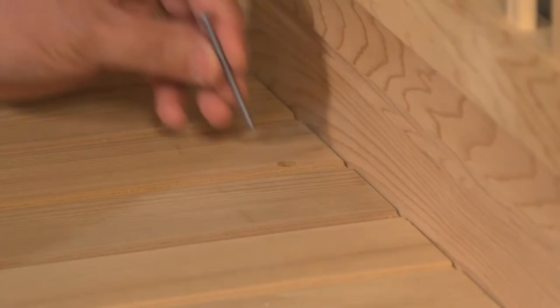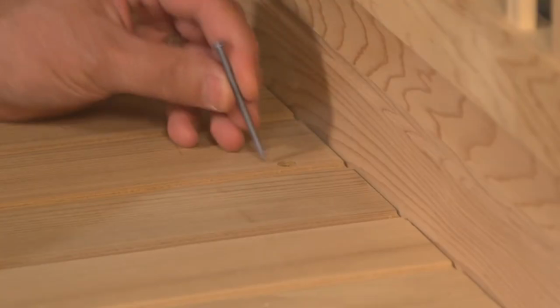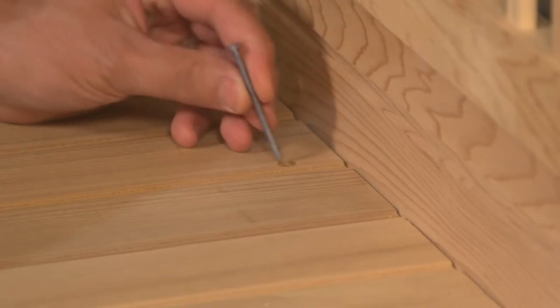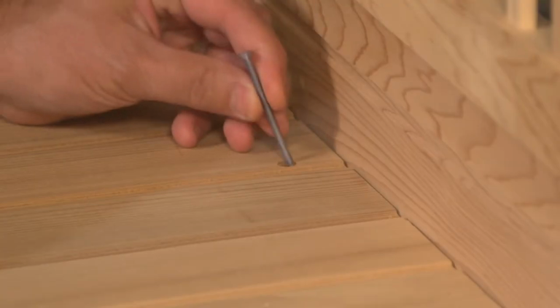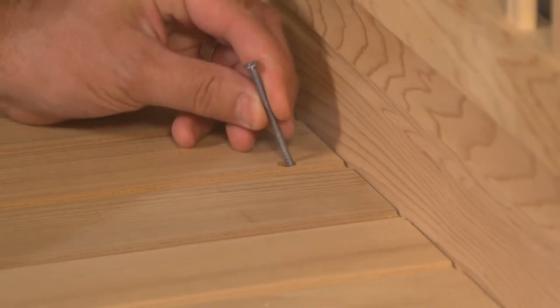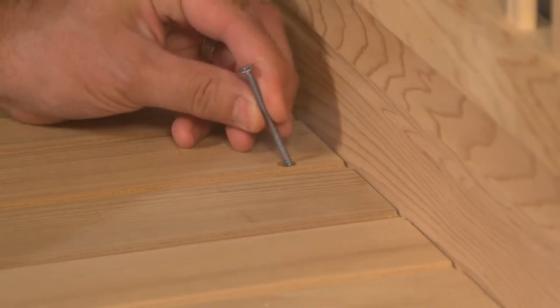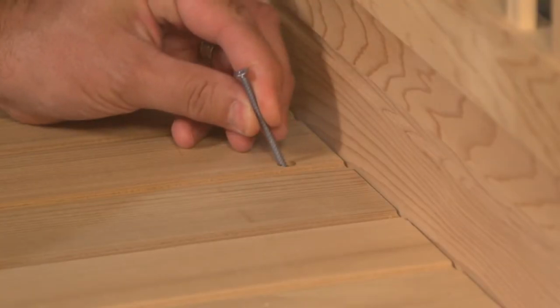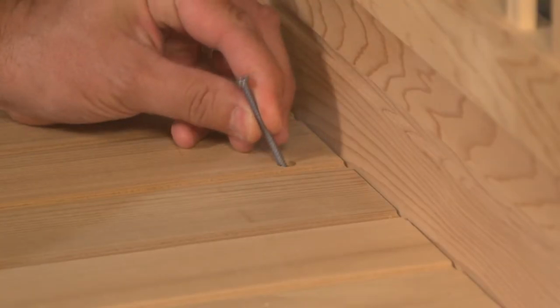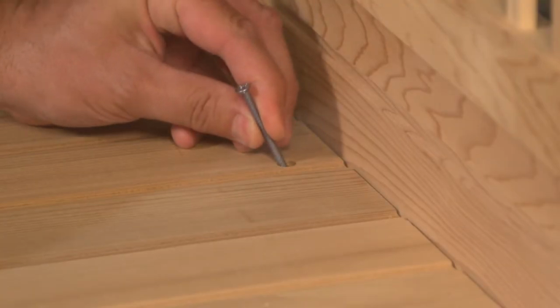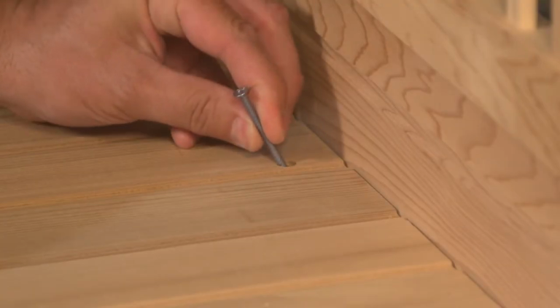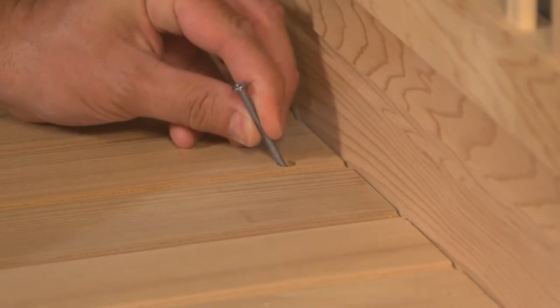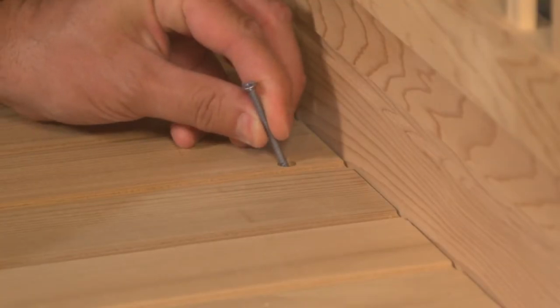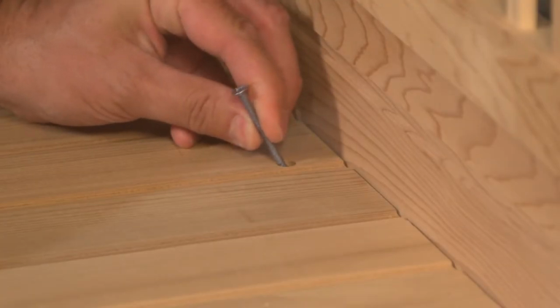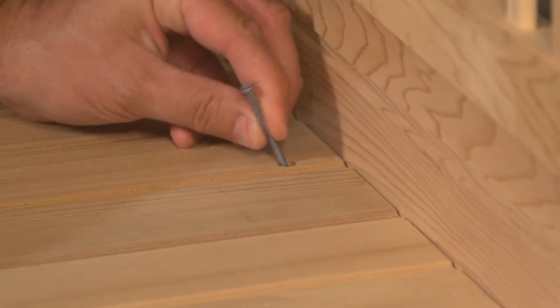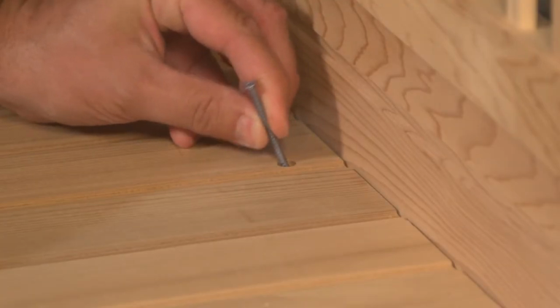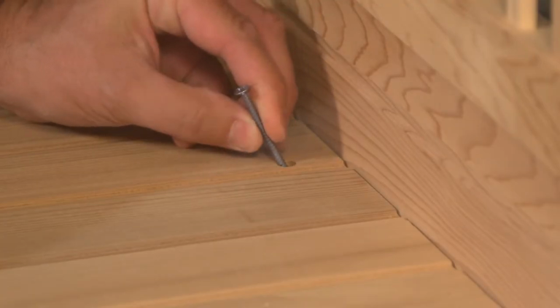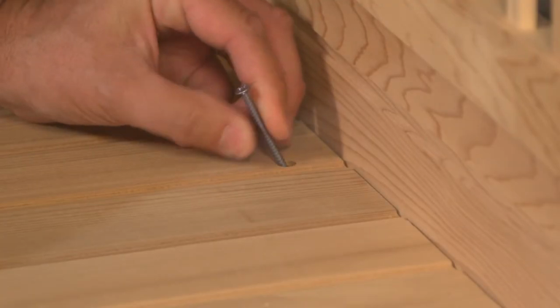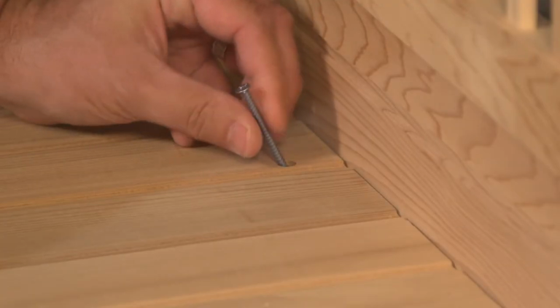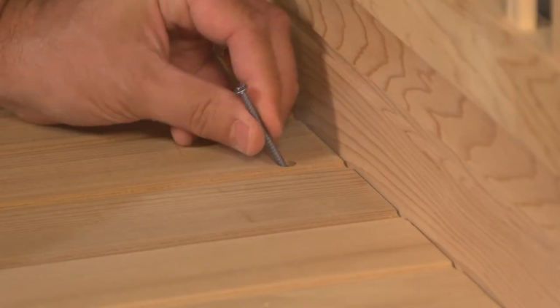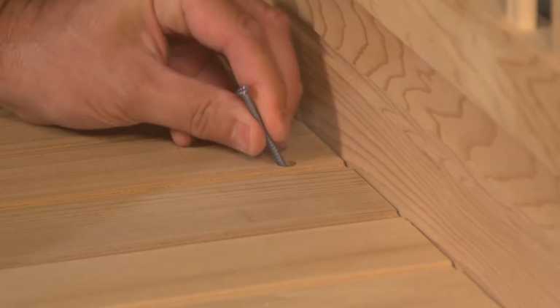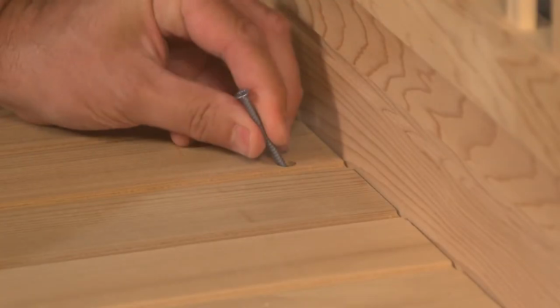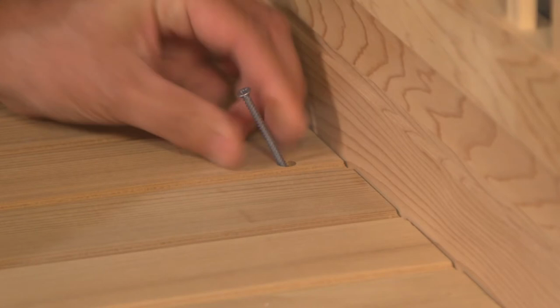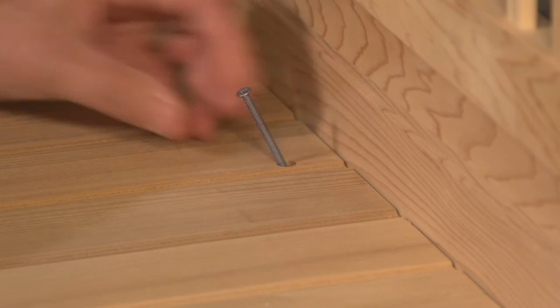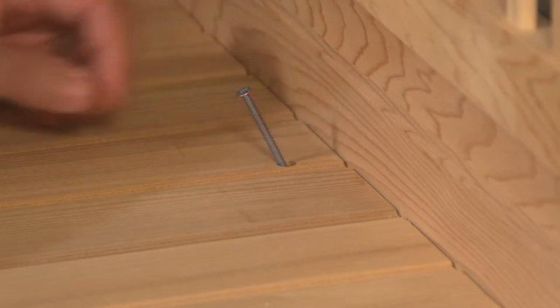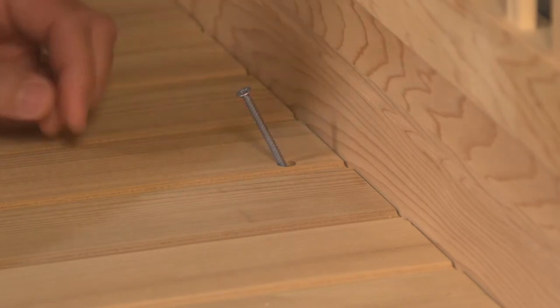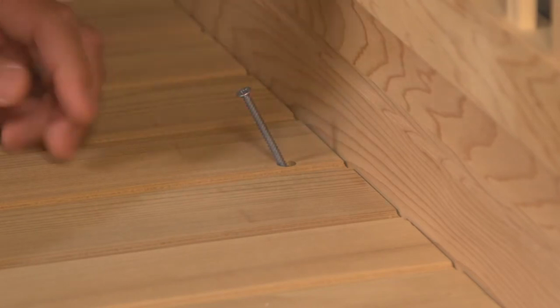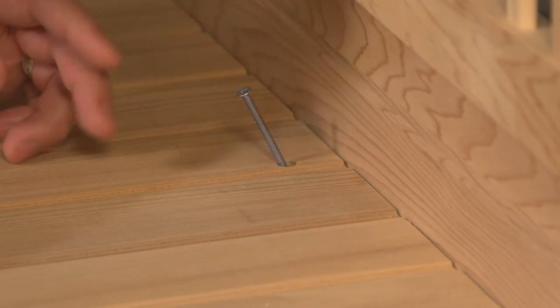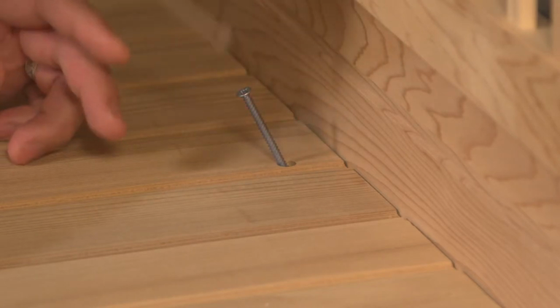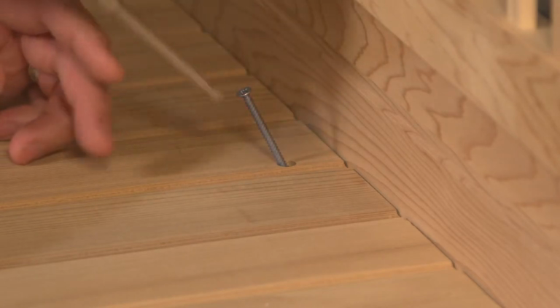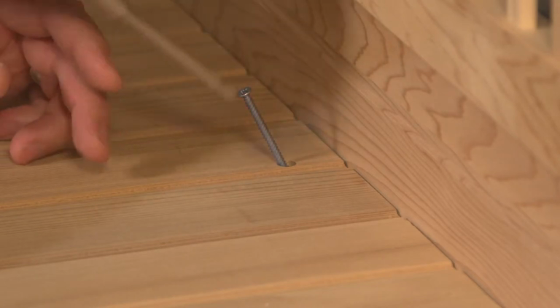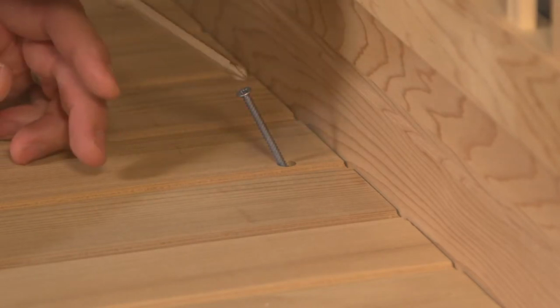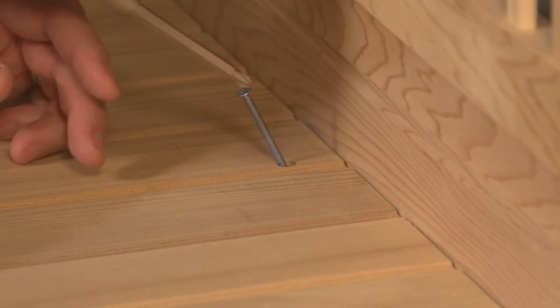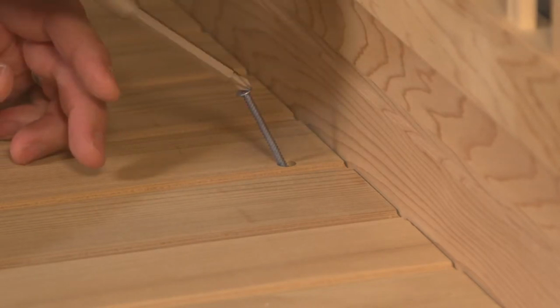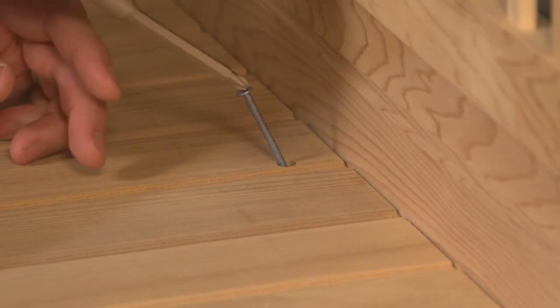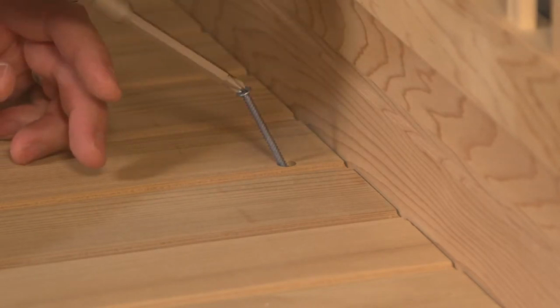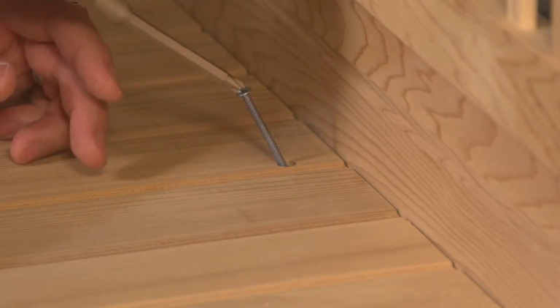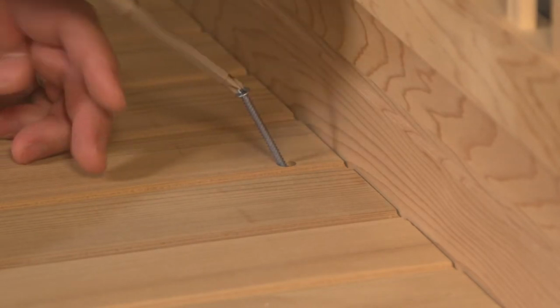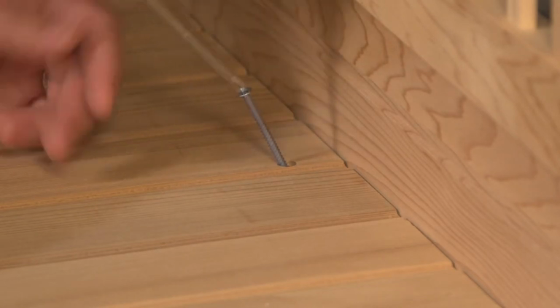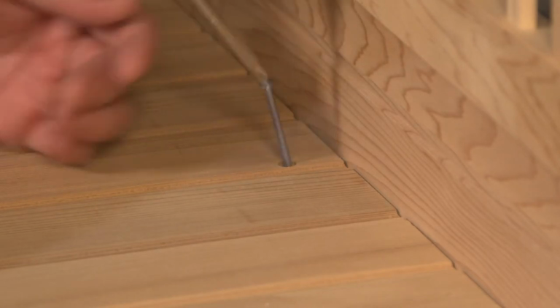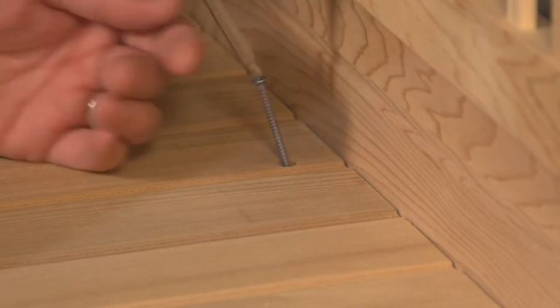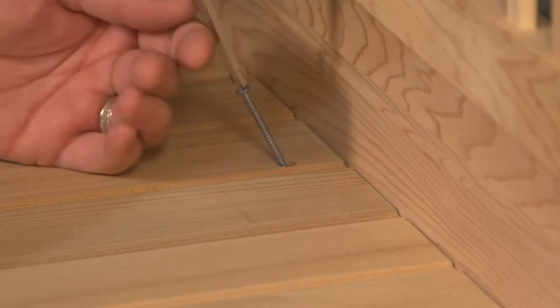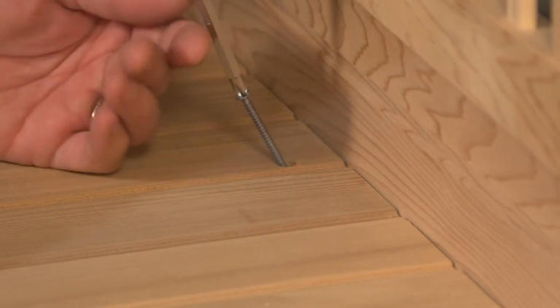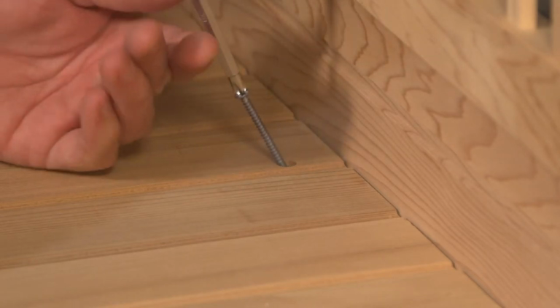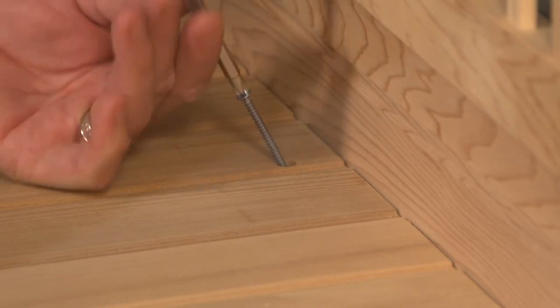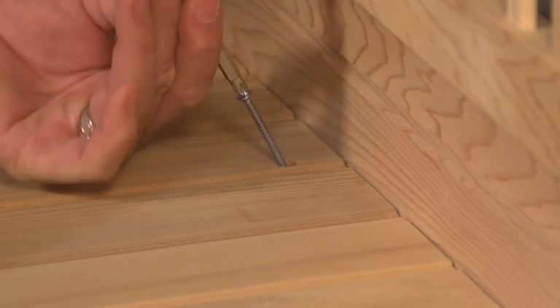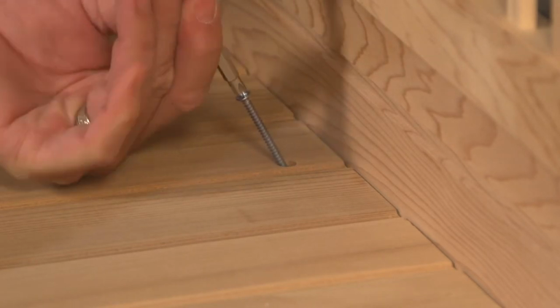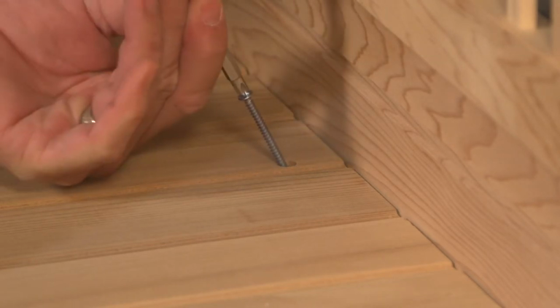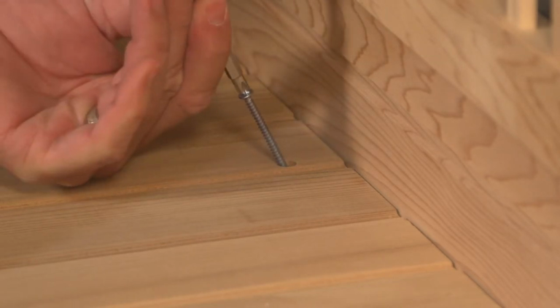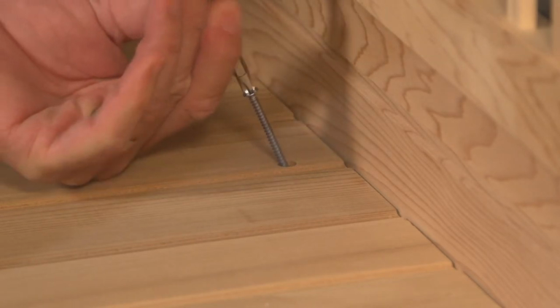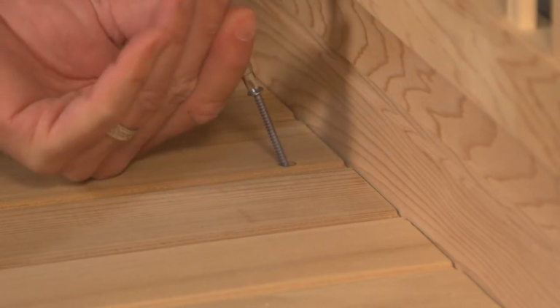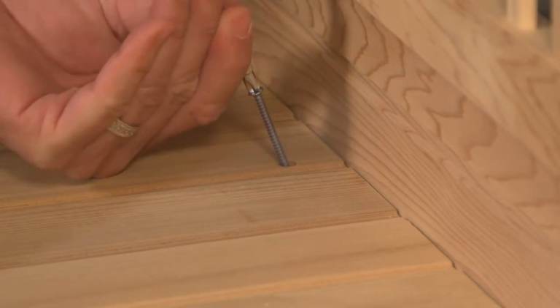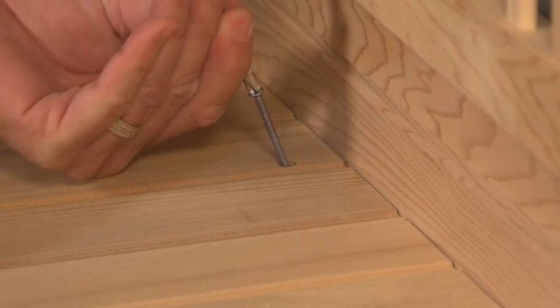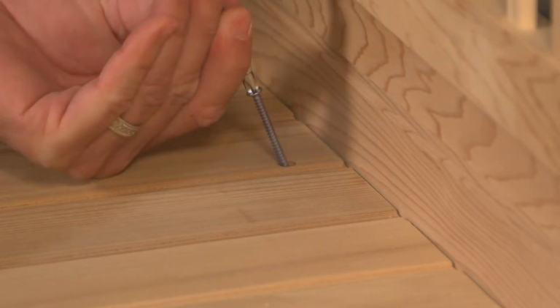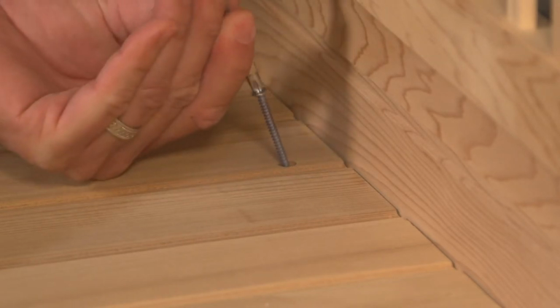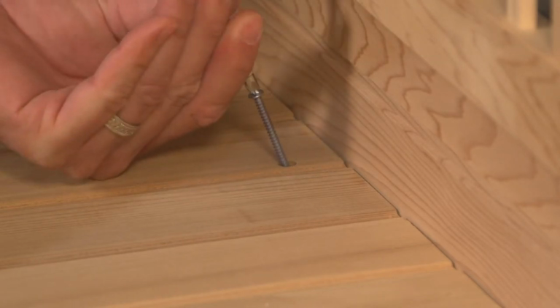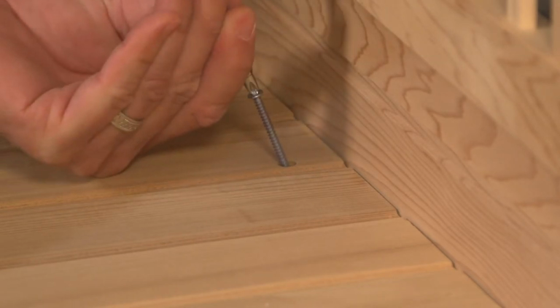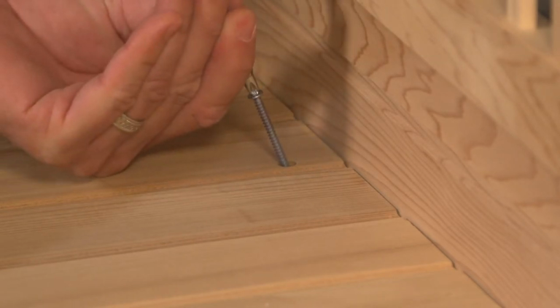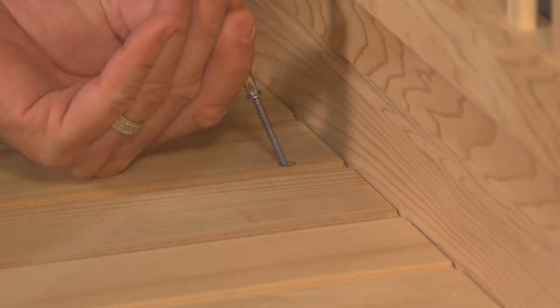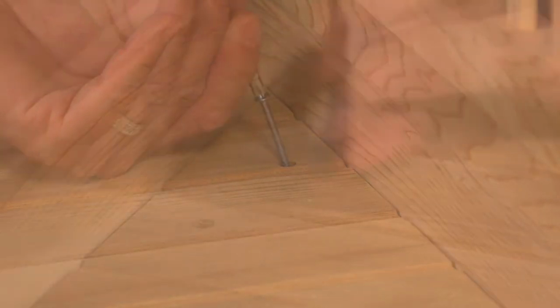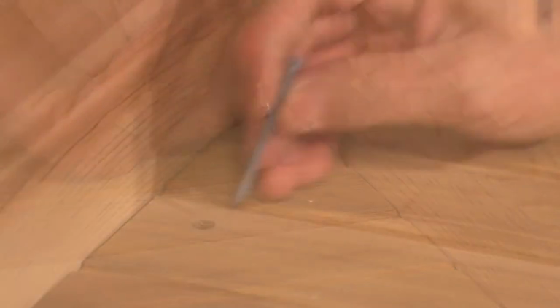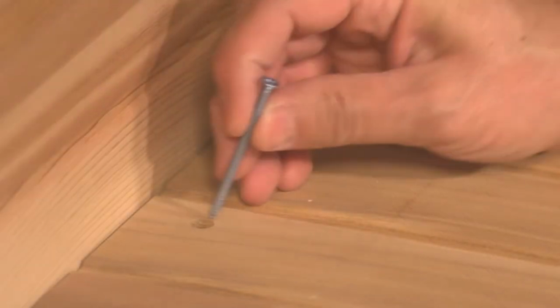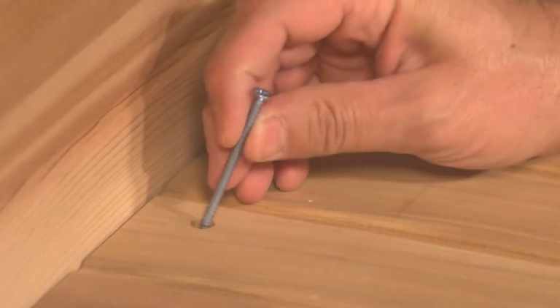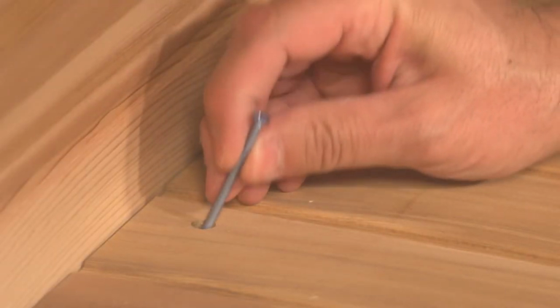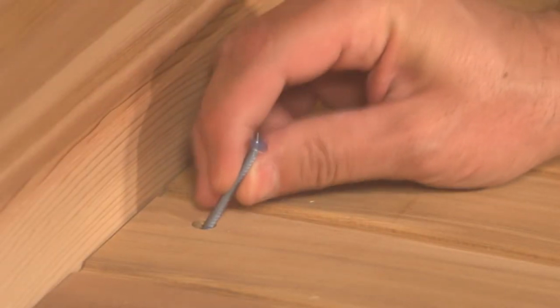Using the two-and-a-quarter-inch bench screws provided in the accessories box, secure the bench seats to the bench seat supports.